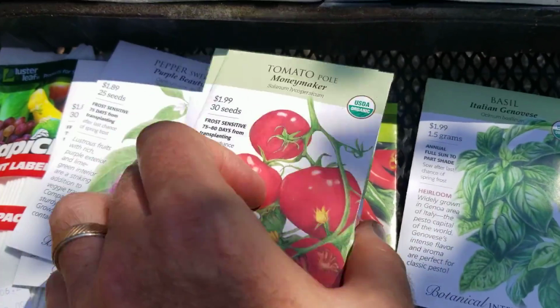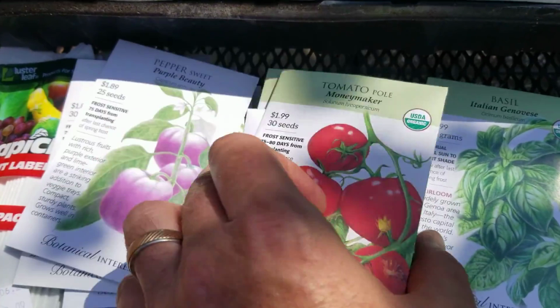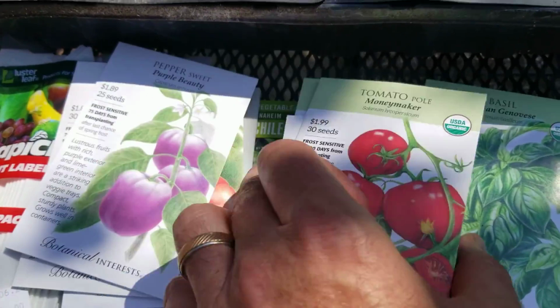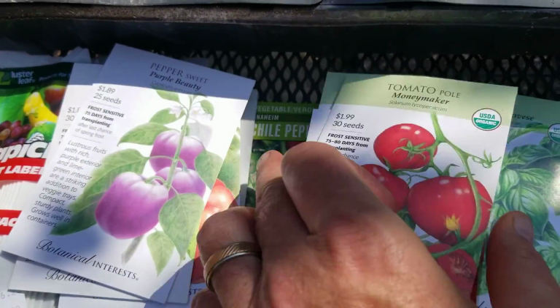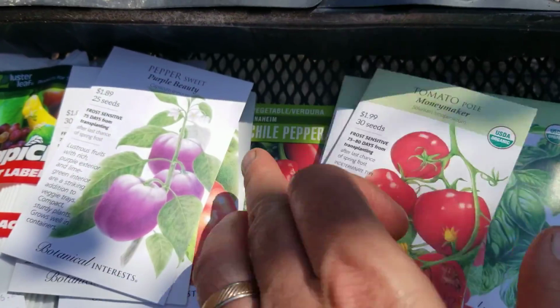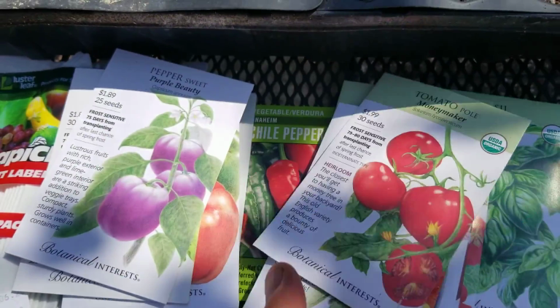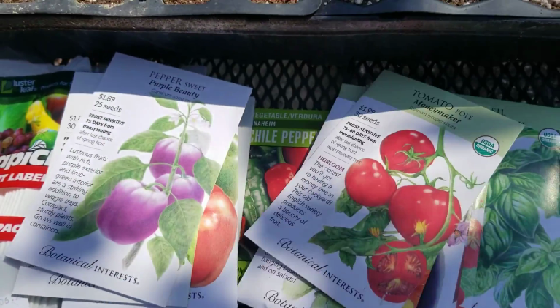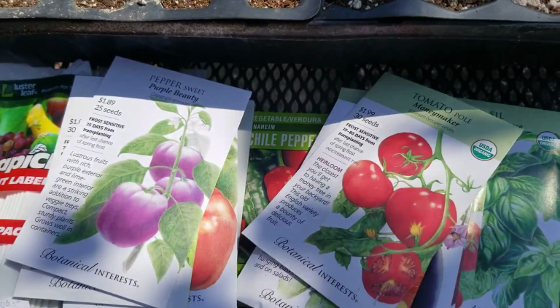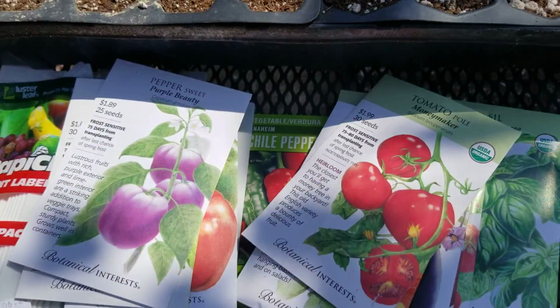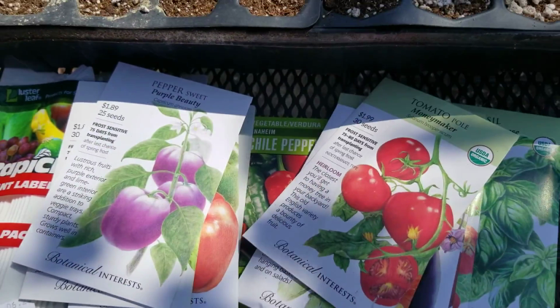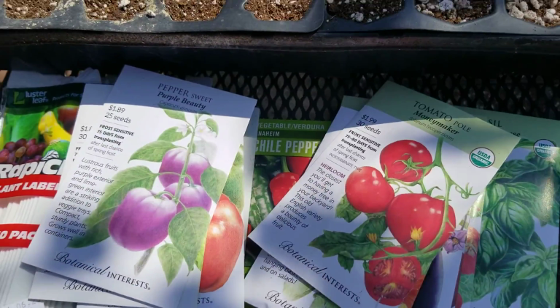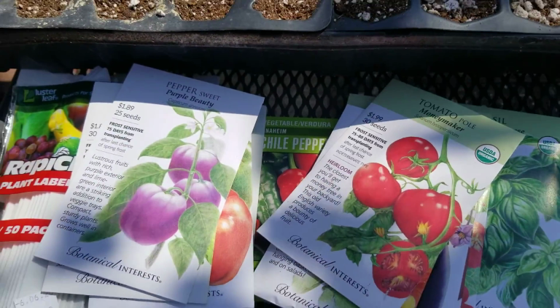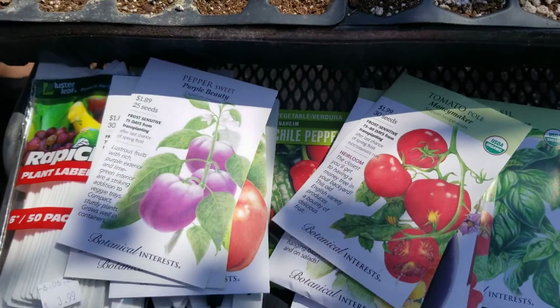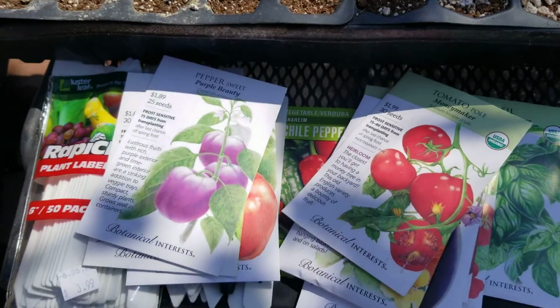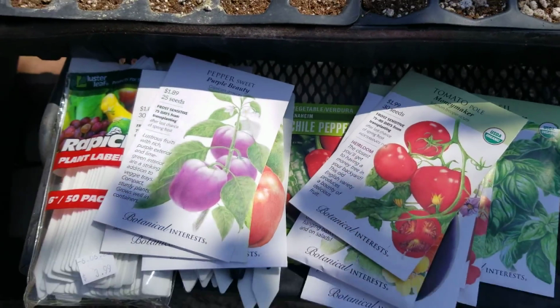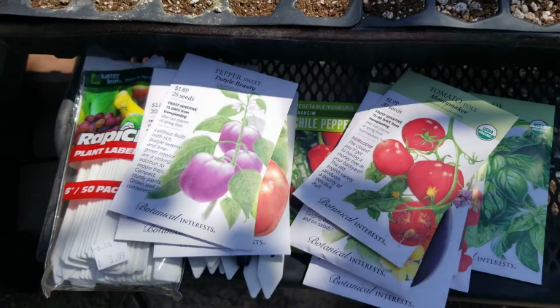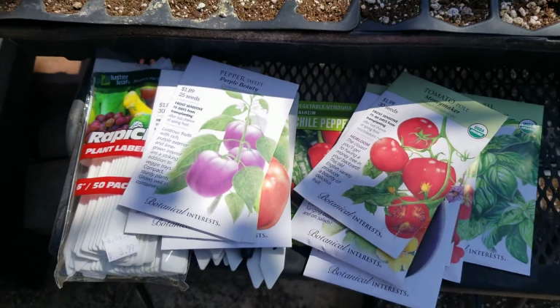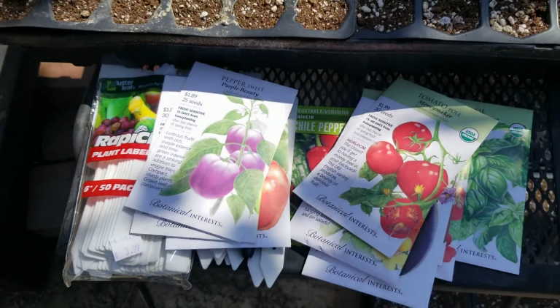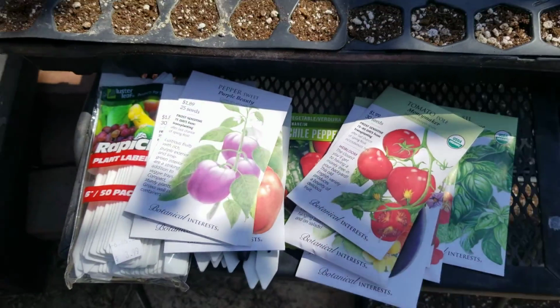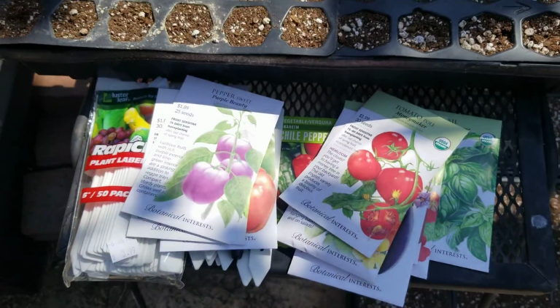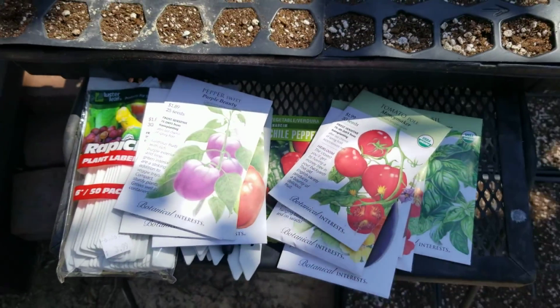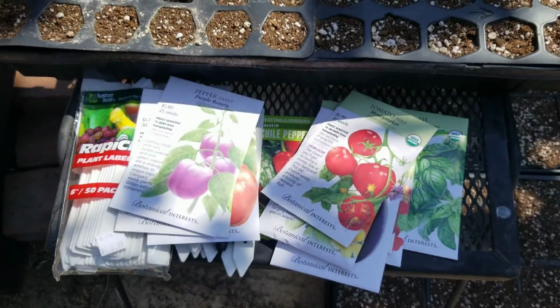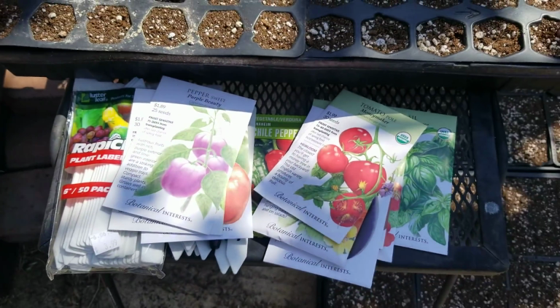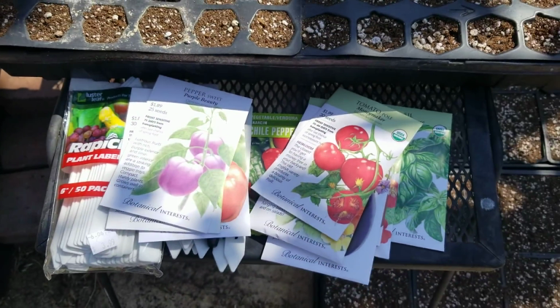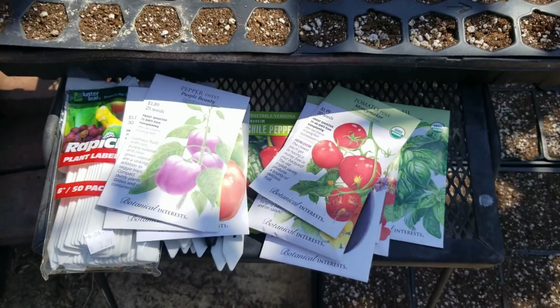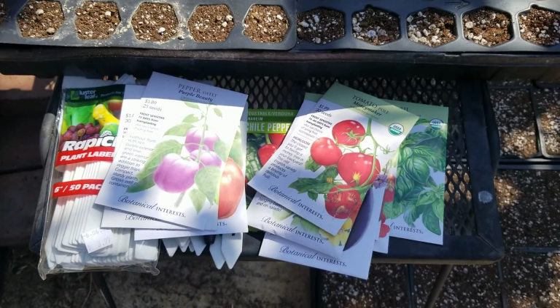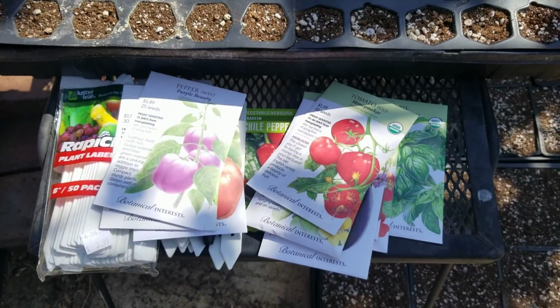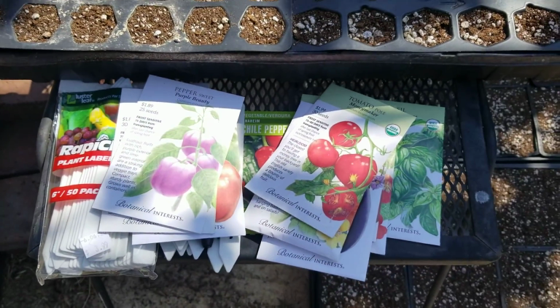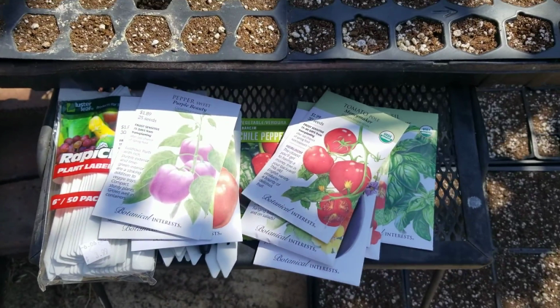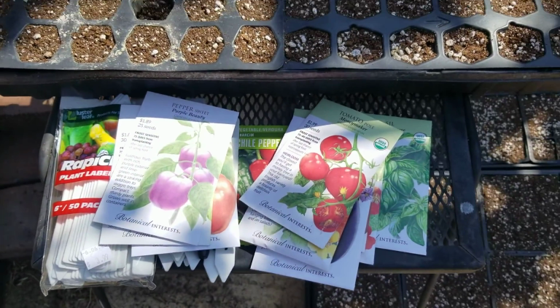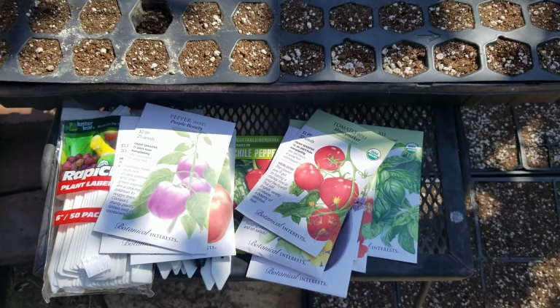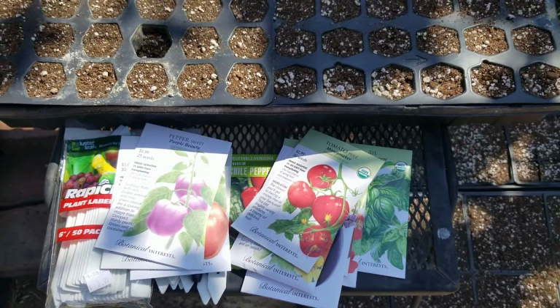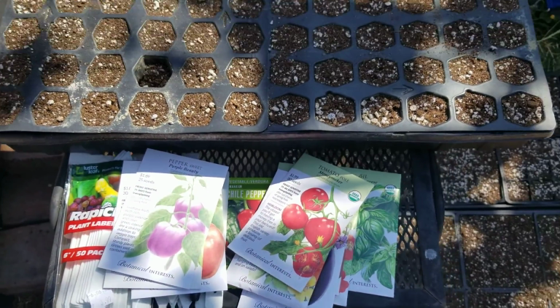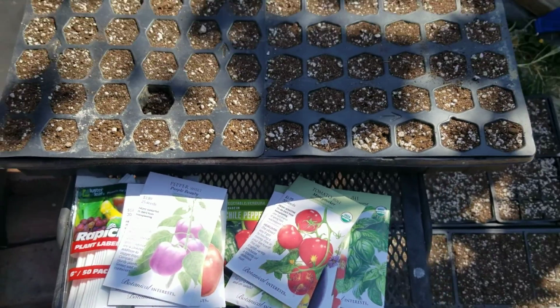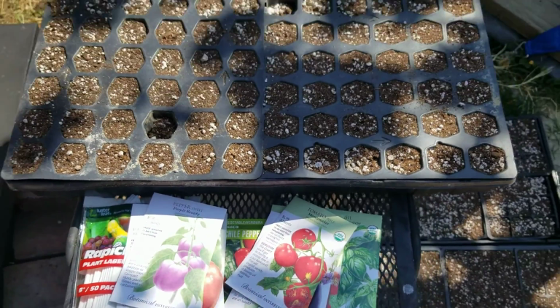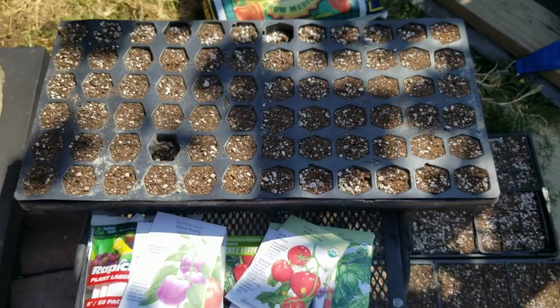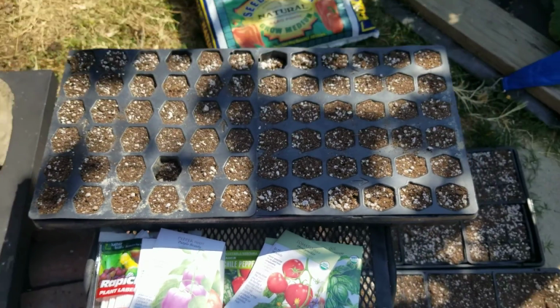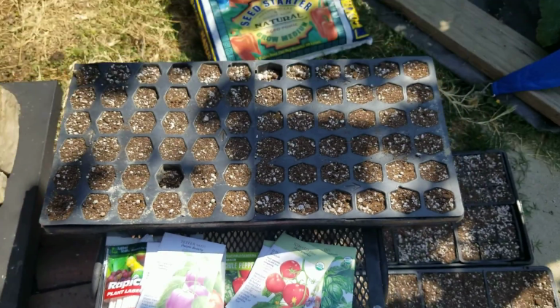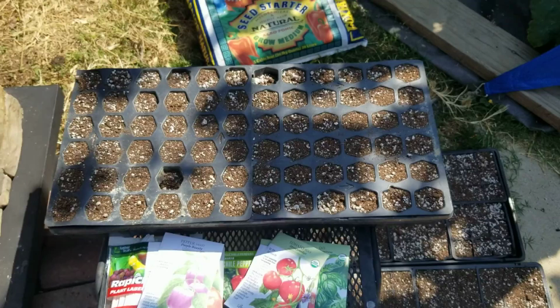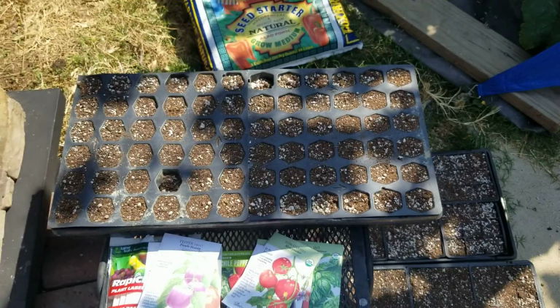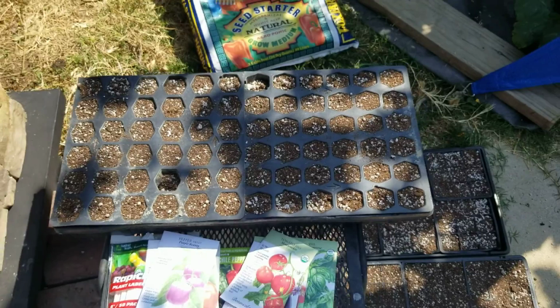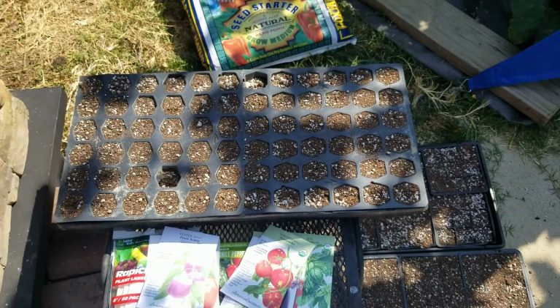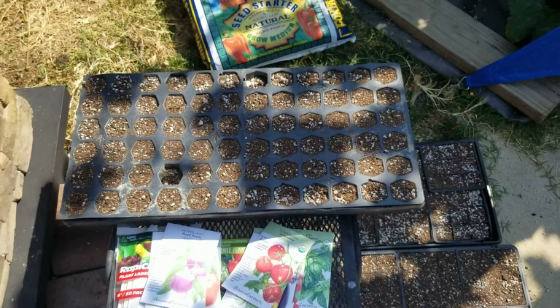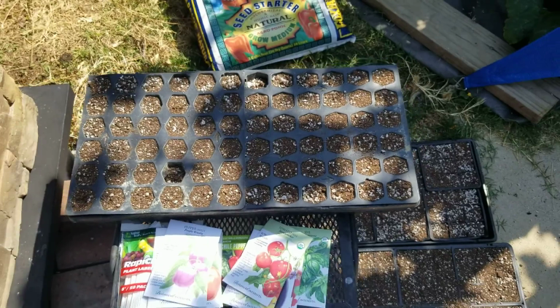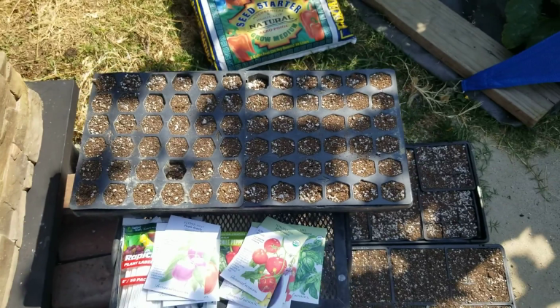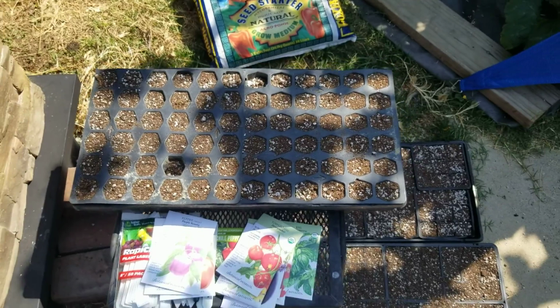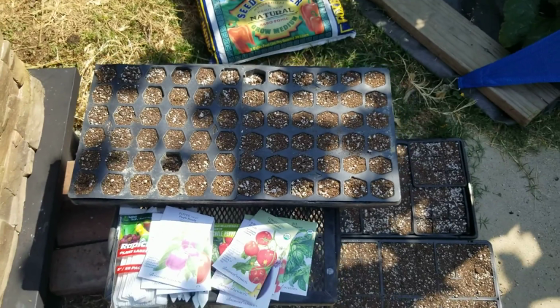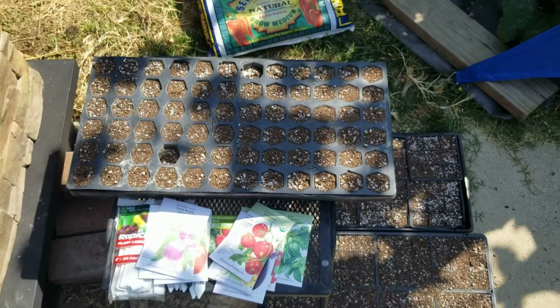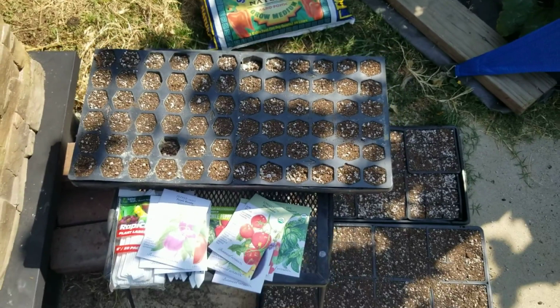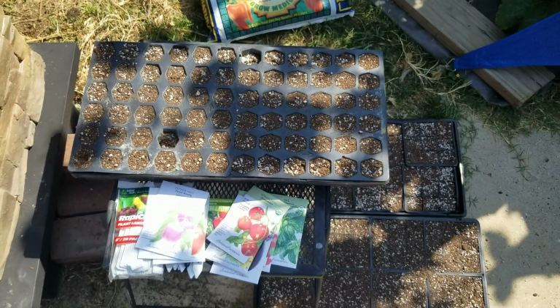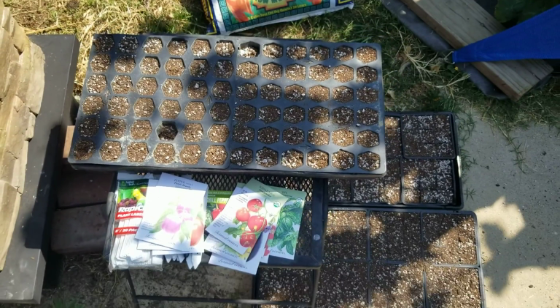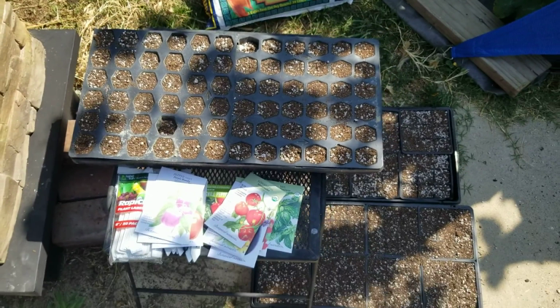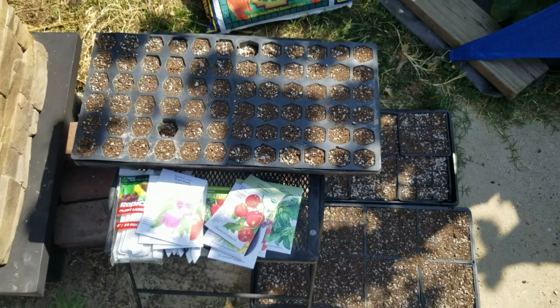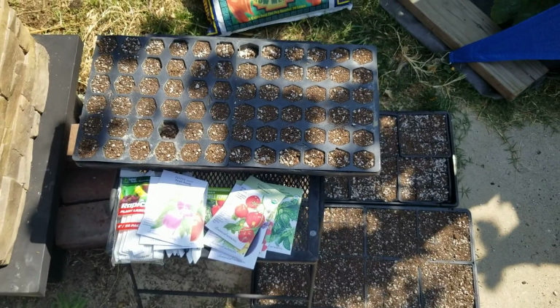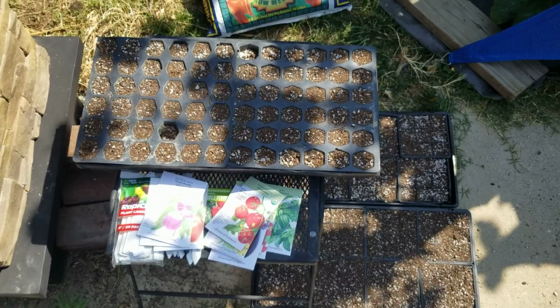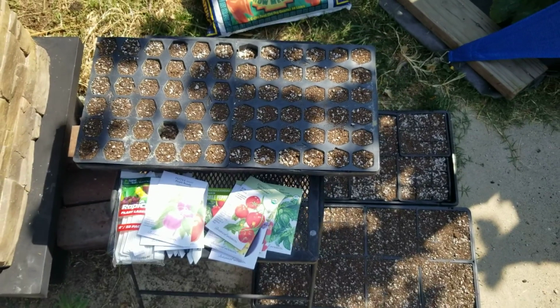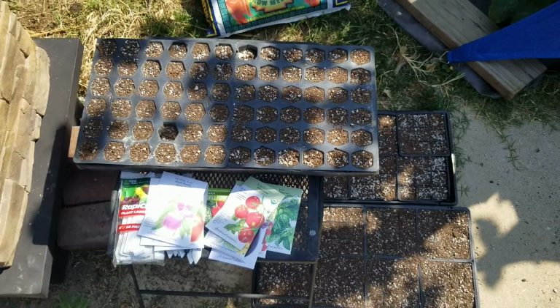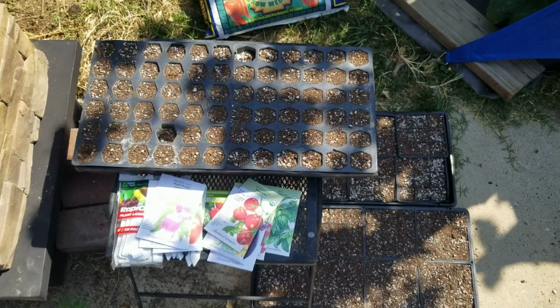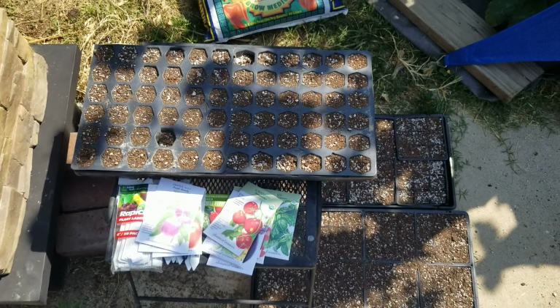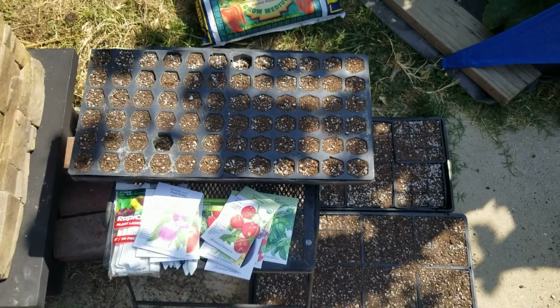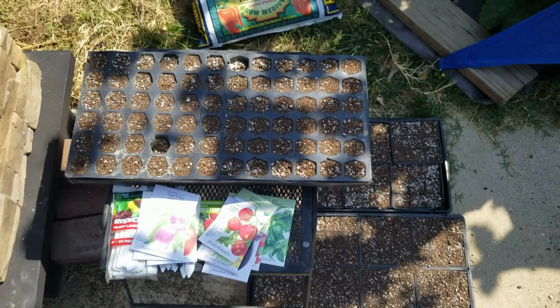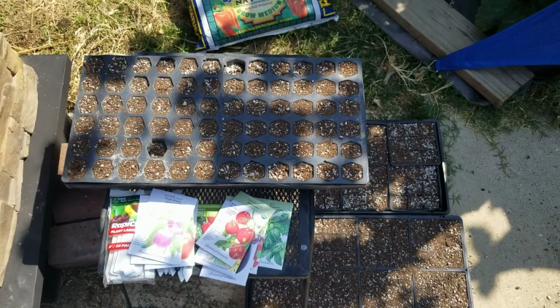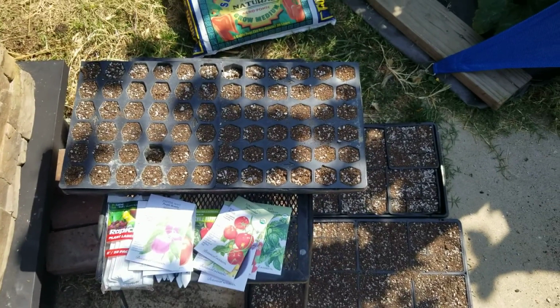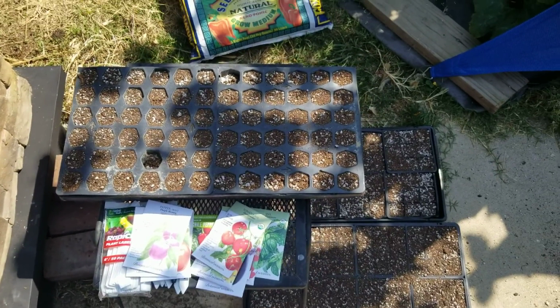Alright, over and out. Edible Yards XYZ — Starting Vegetables from Seed. Peace.